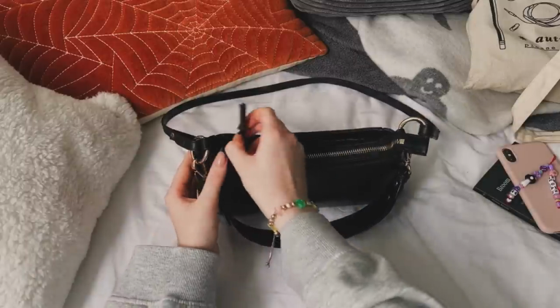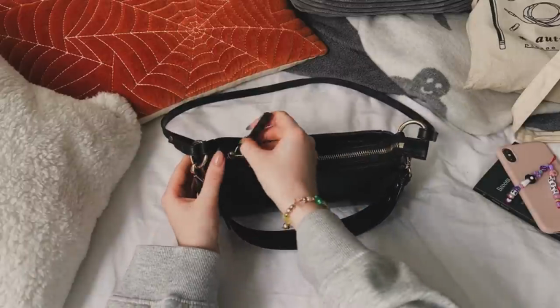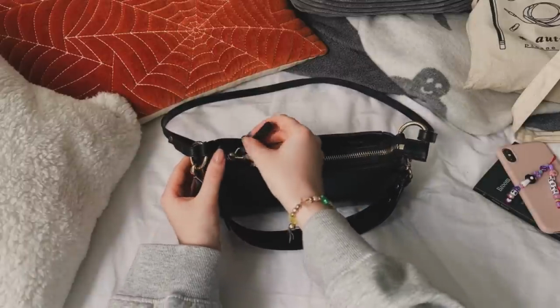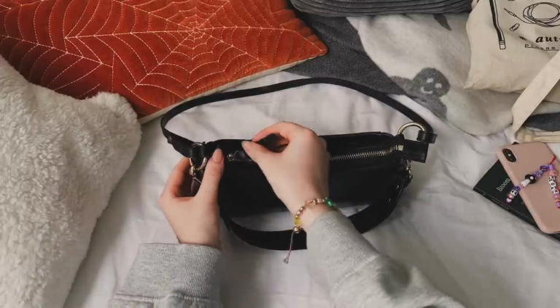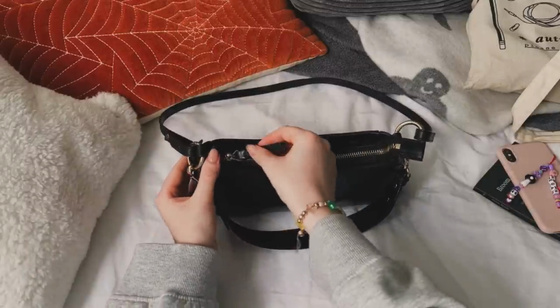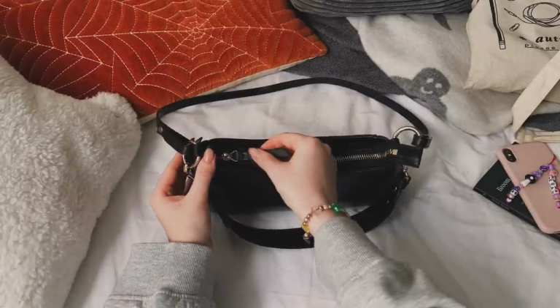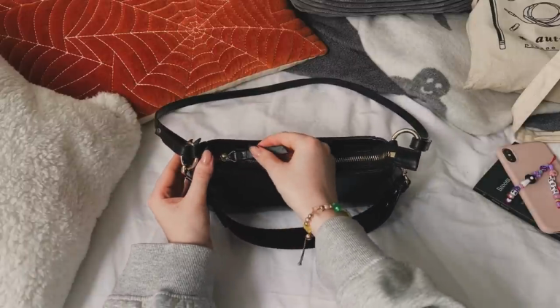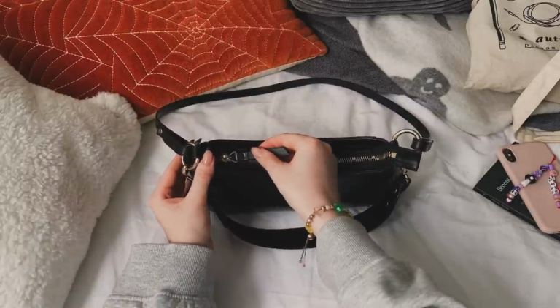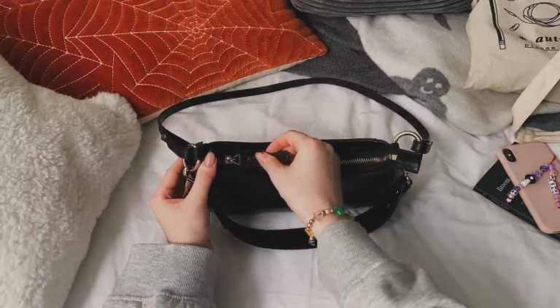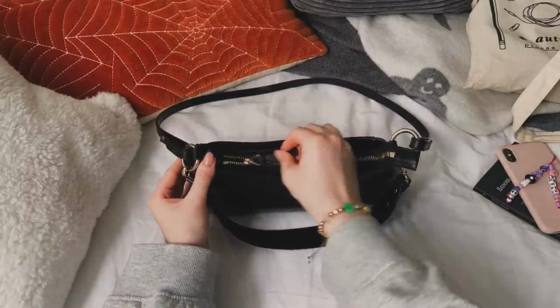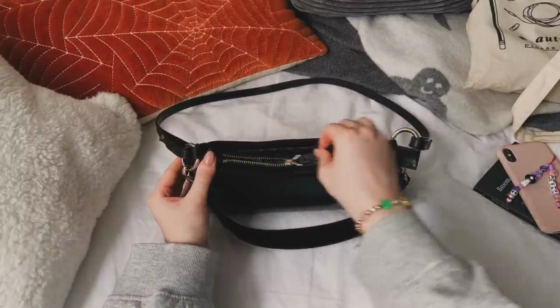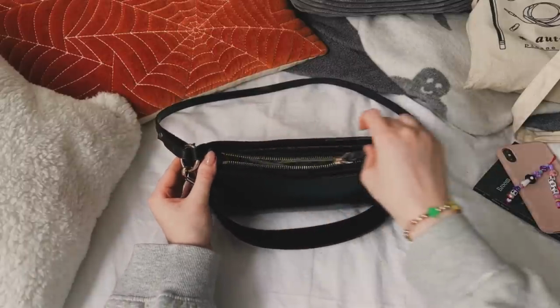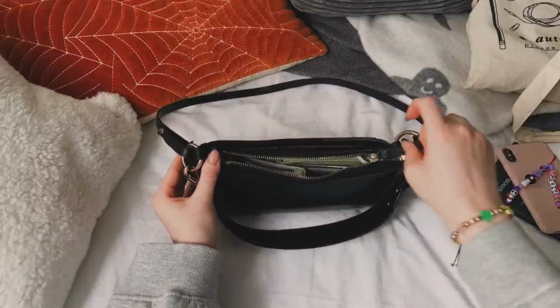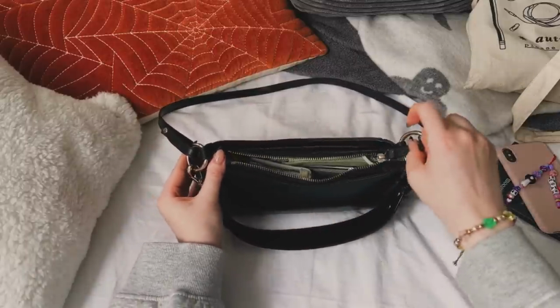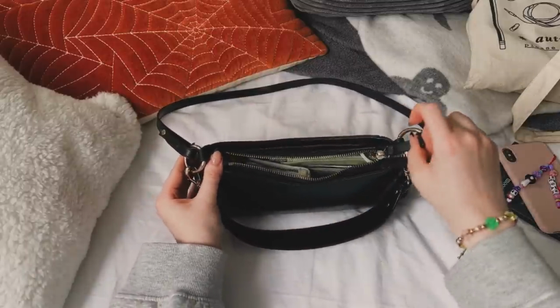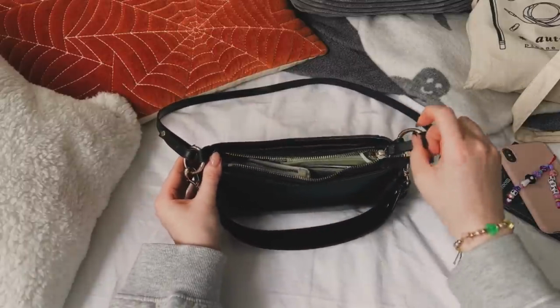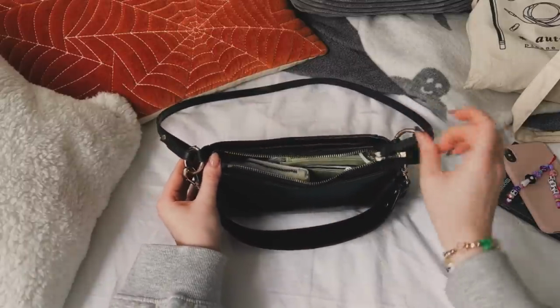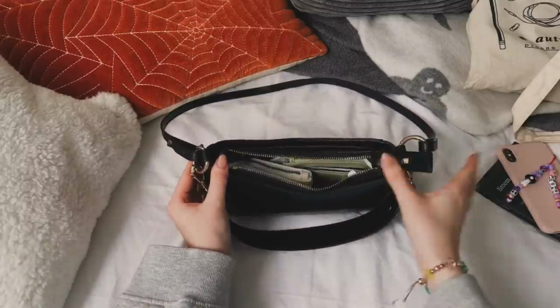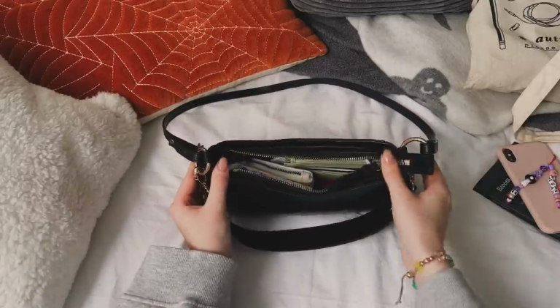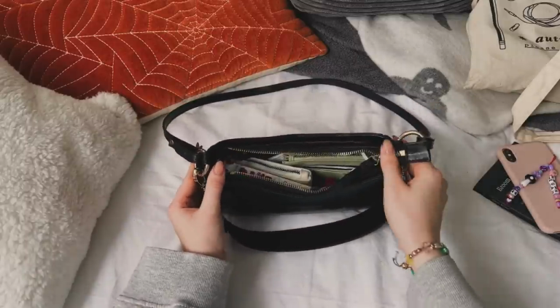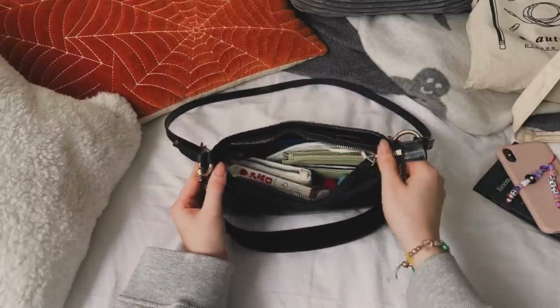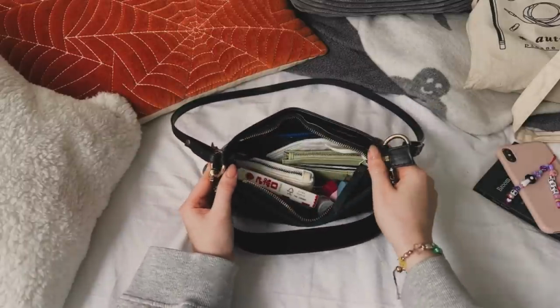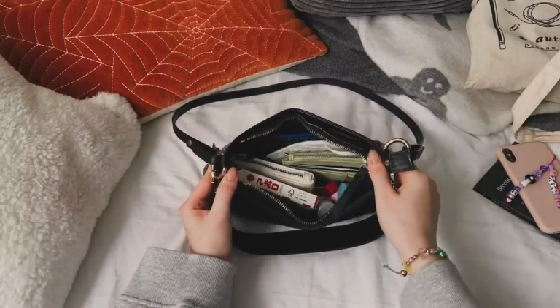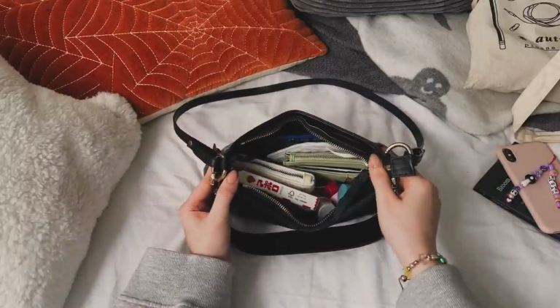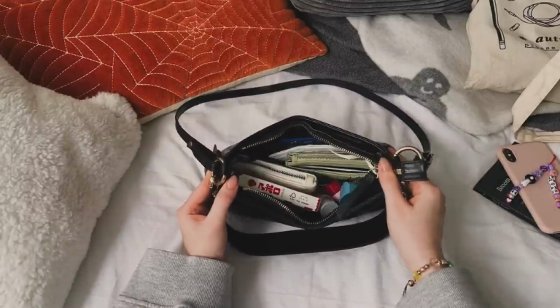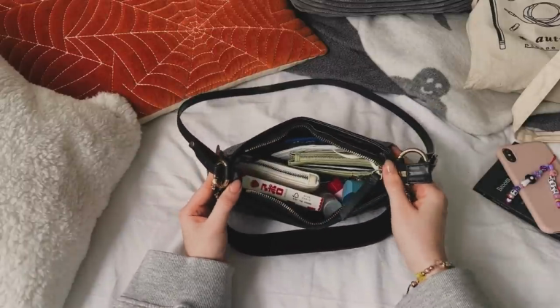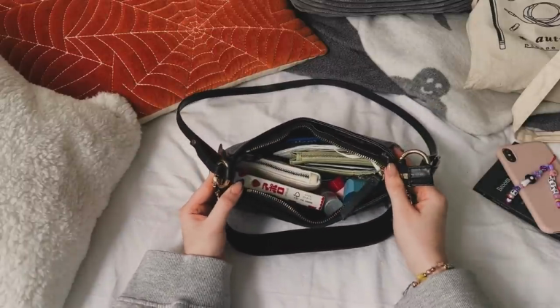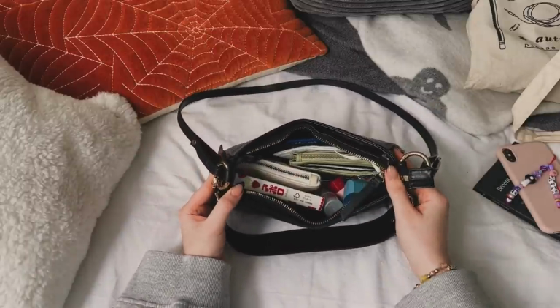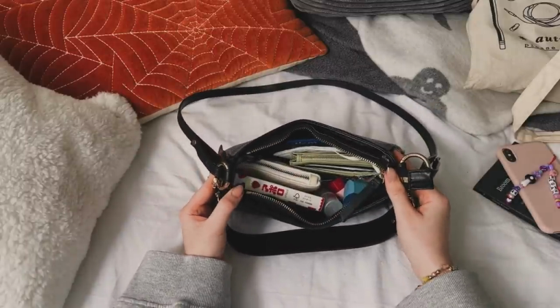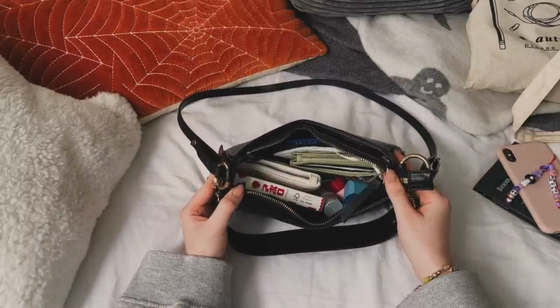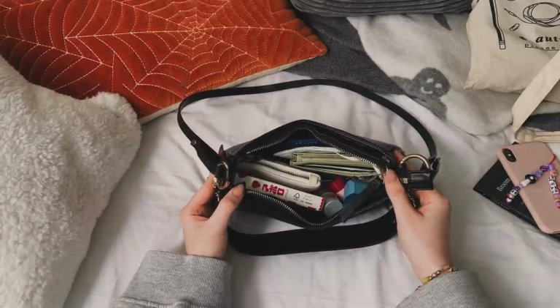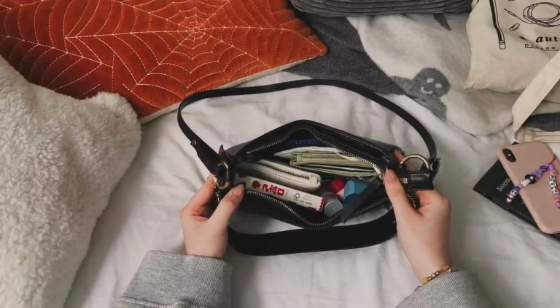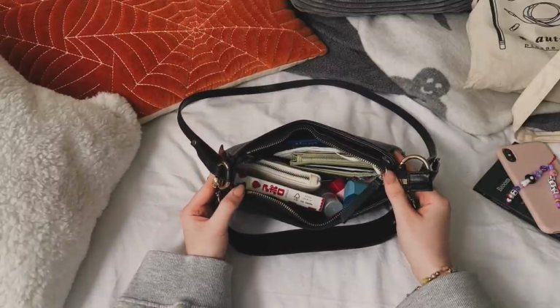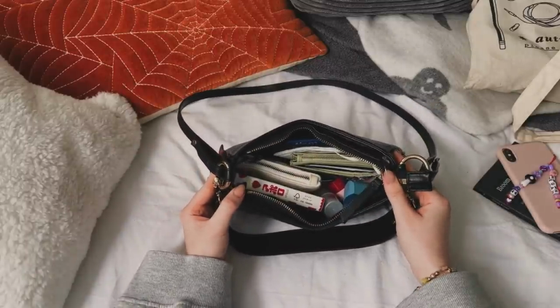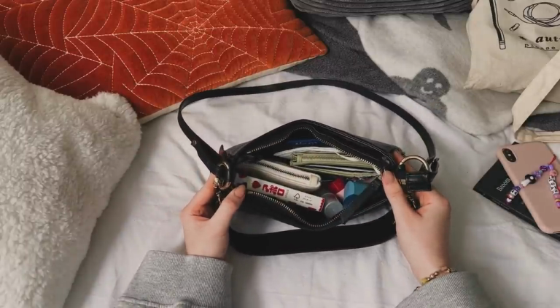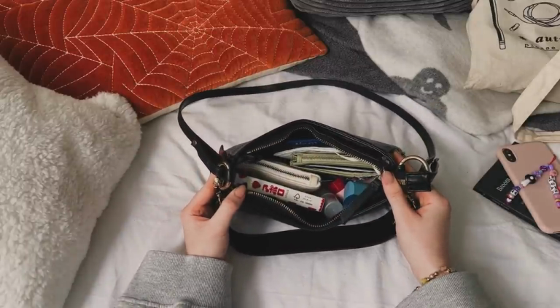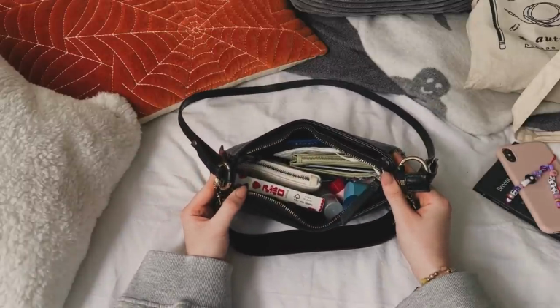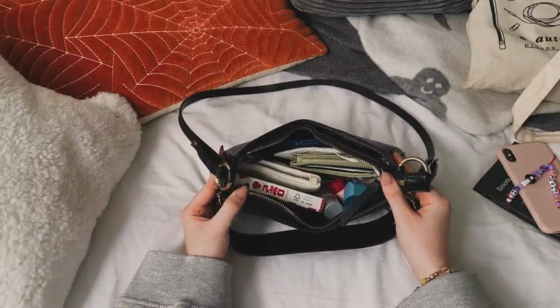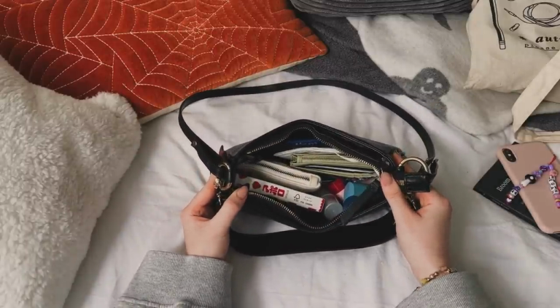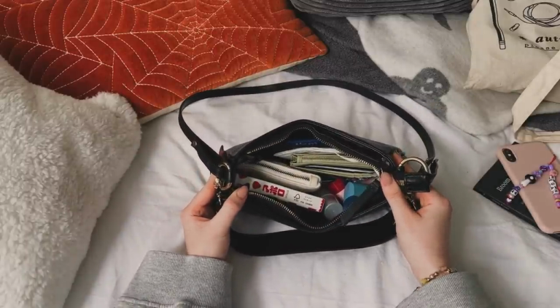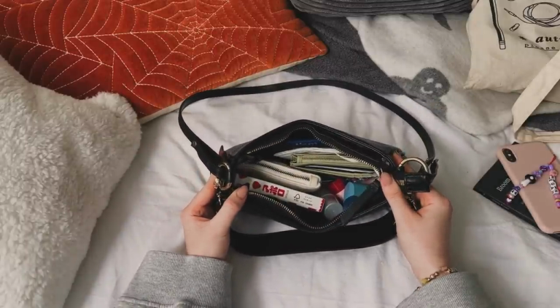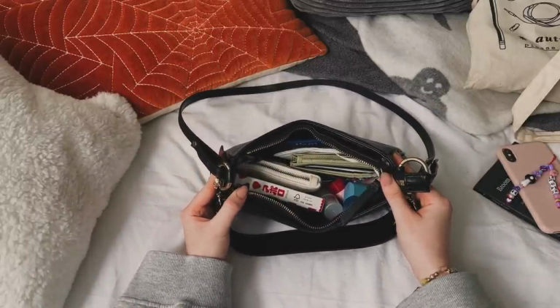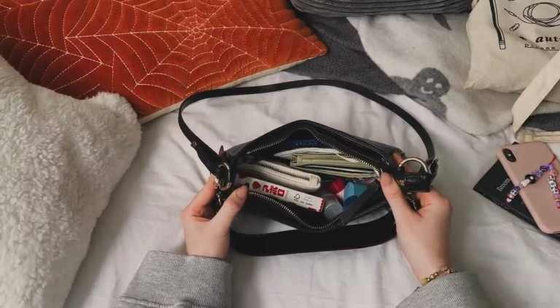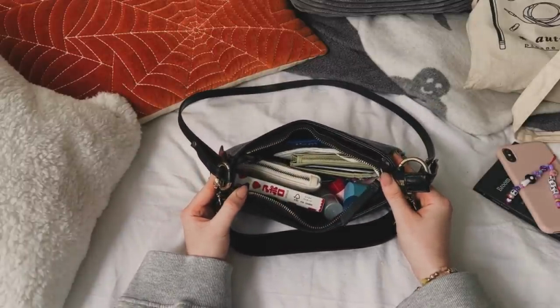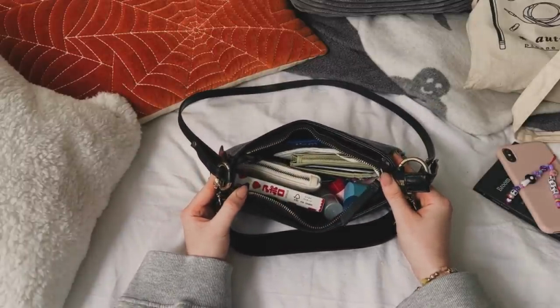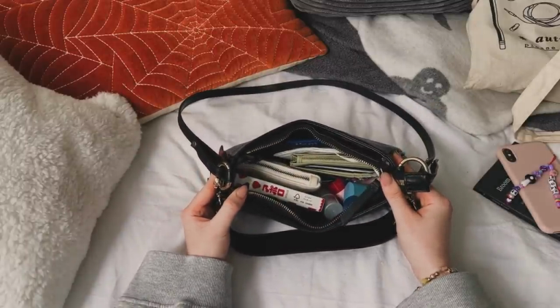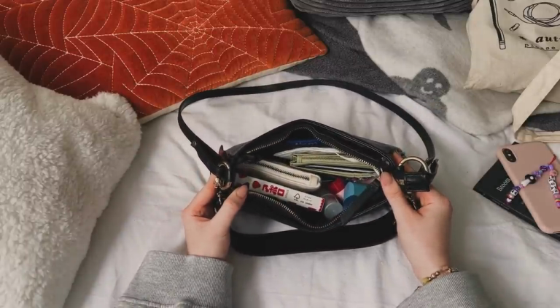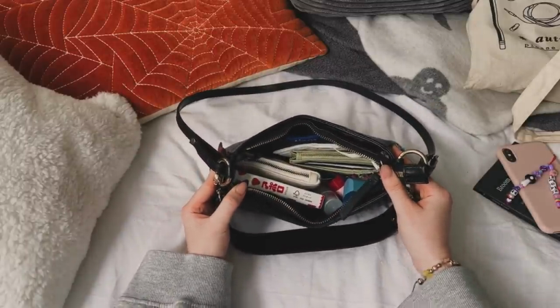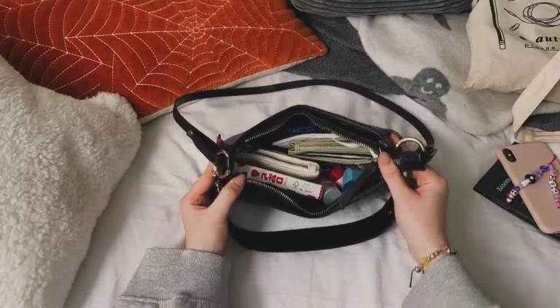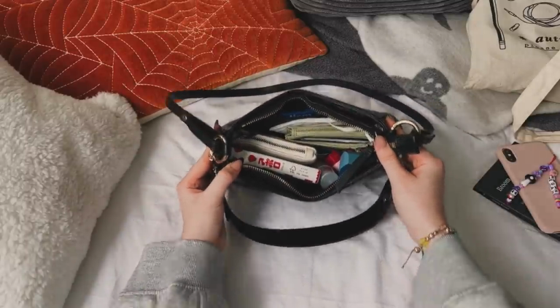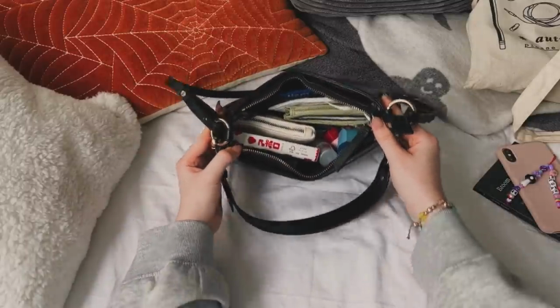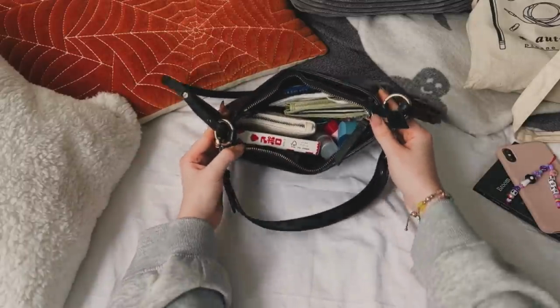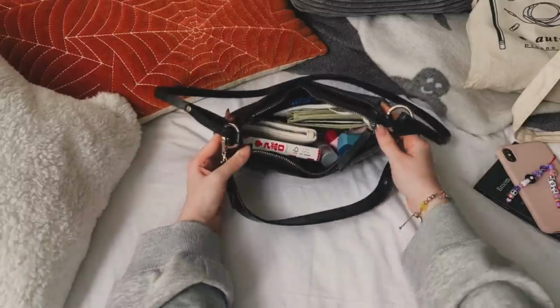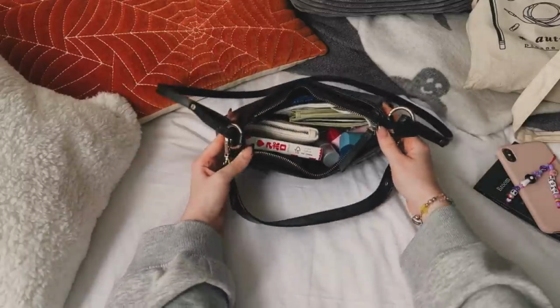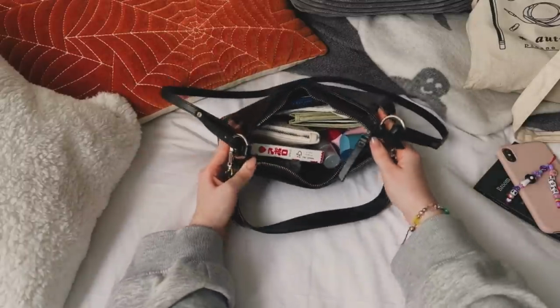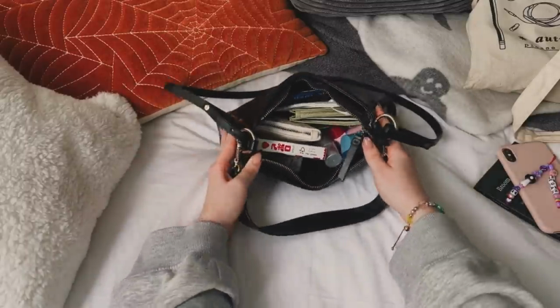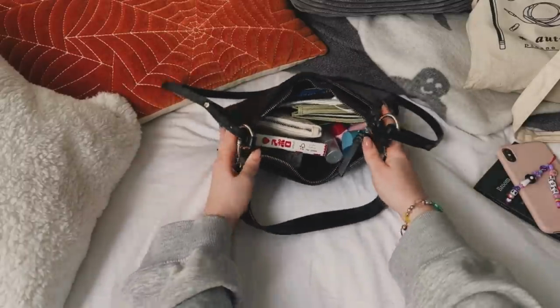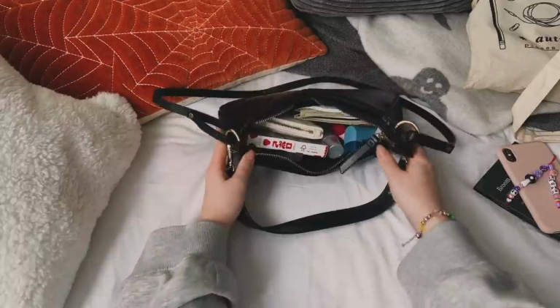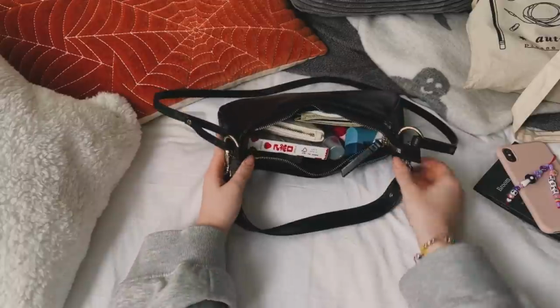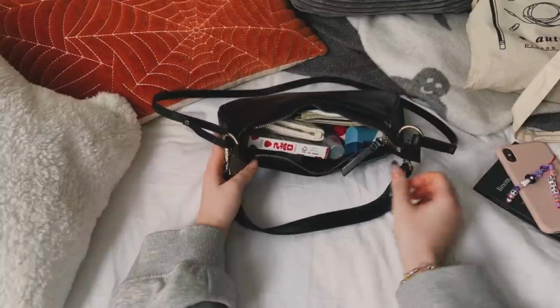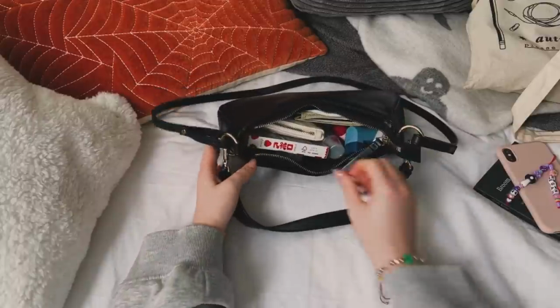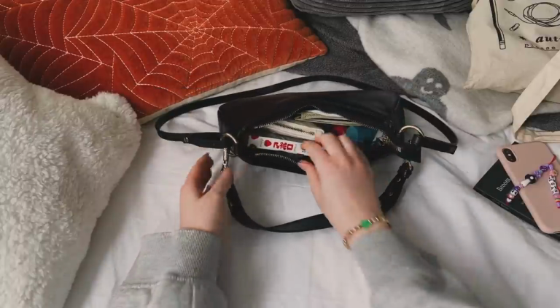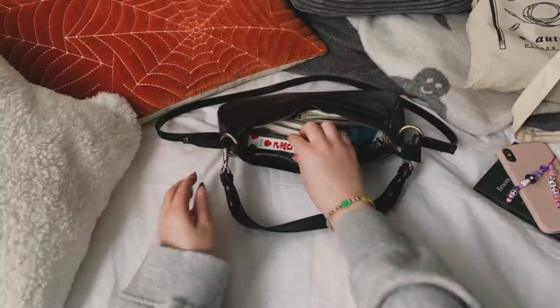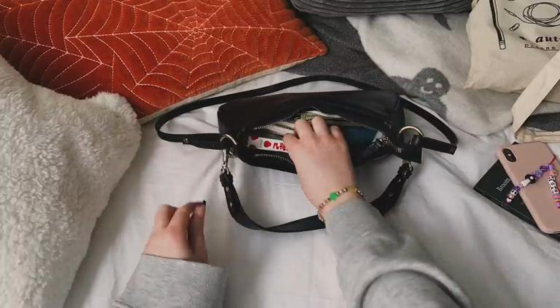Inside it's pretty densely packed but it's not uncomfortable. It zips very well — the zip is really smooth — and it fits a lot.